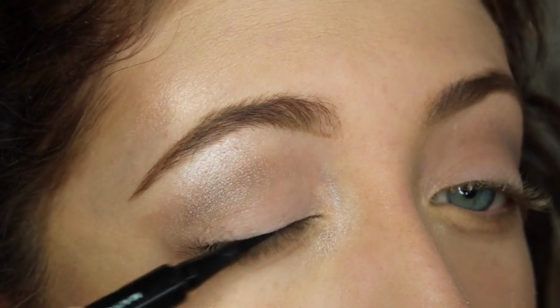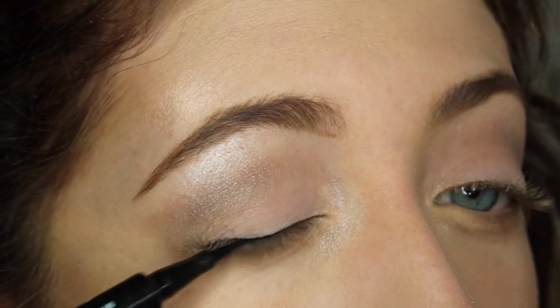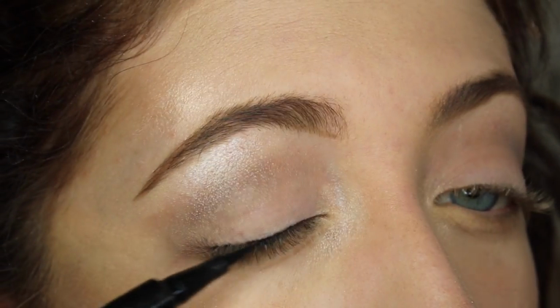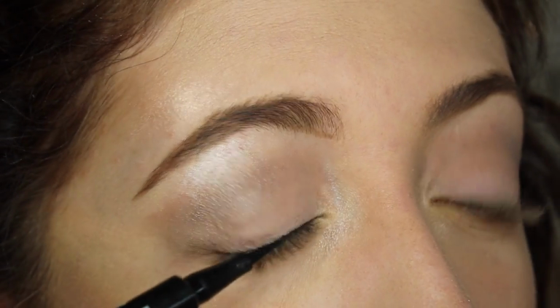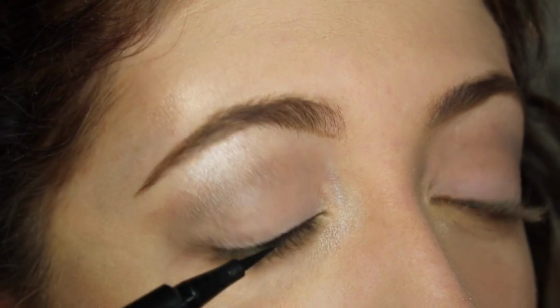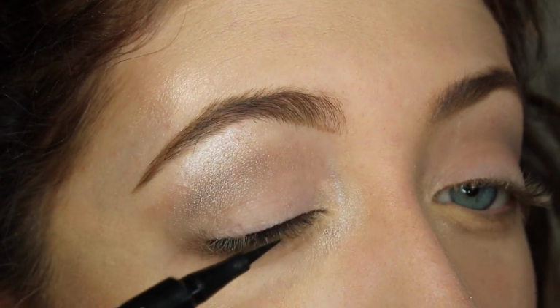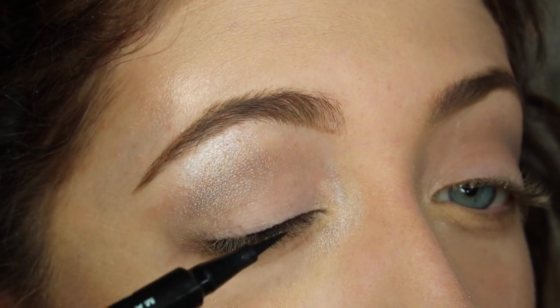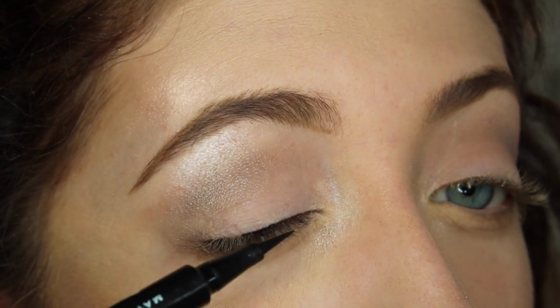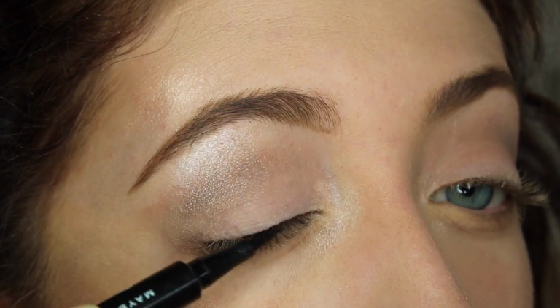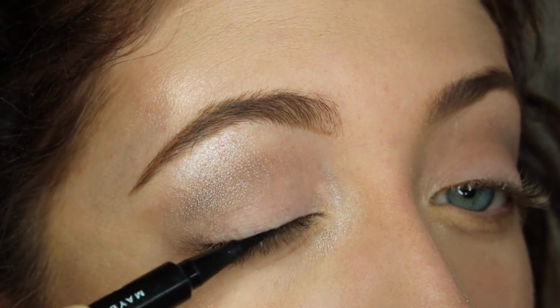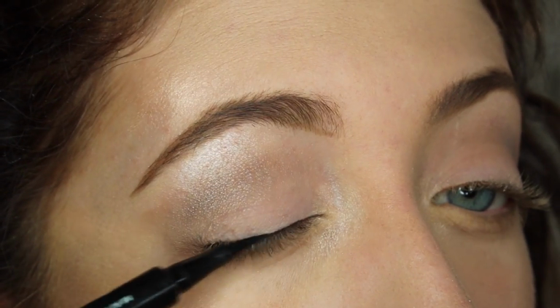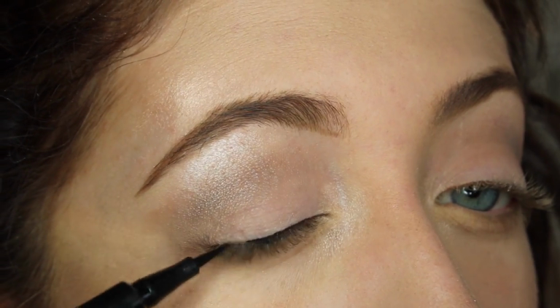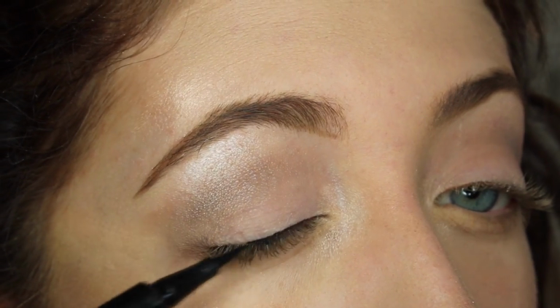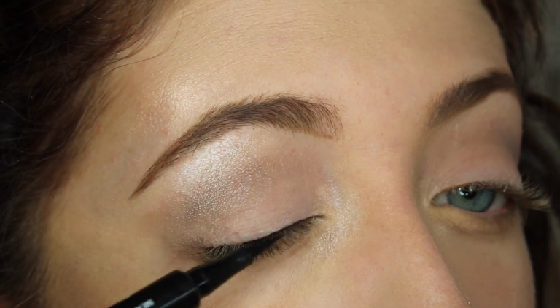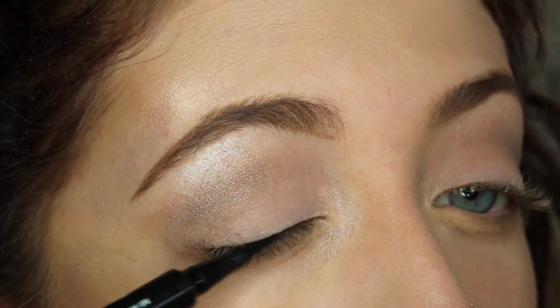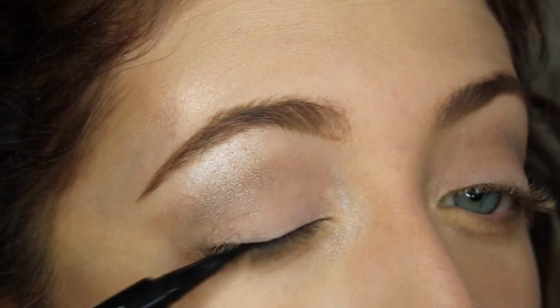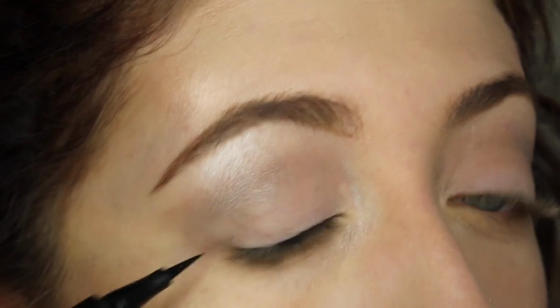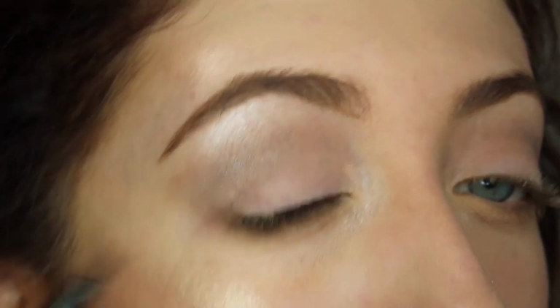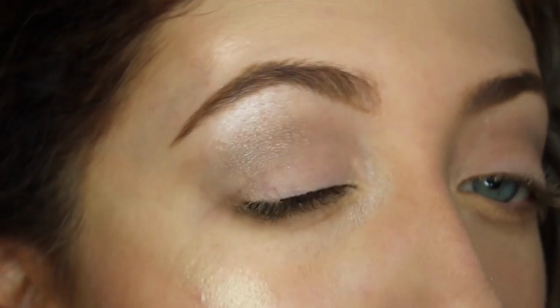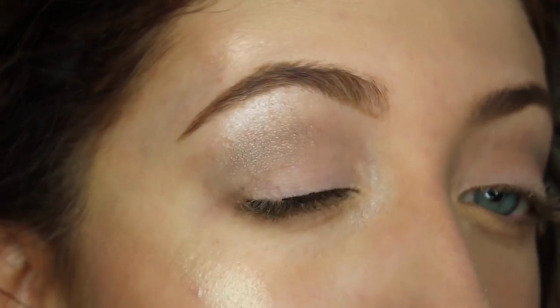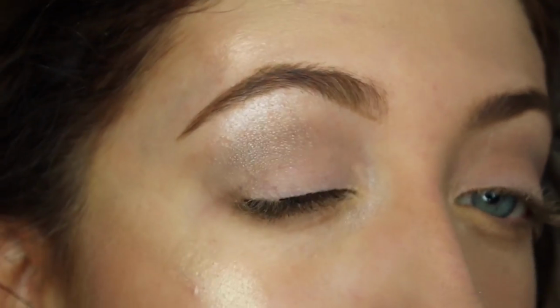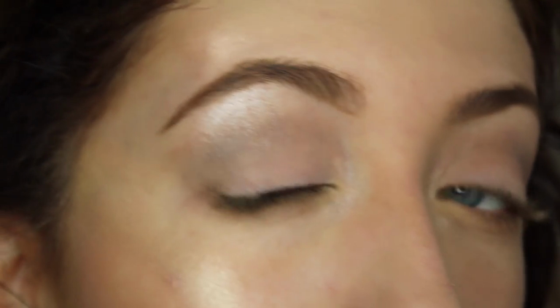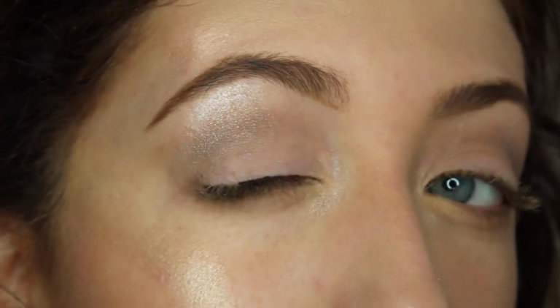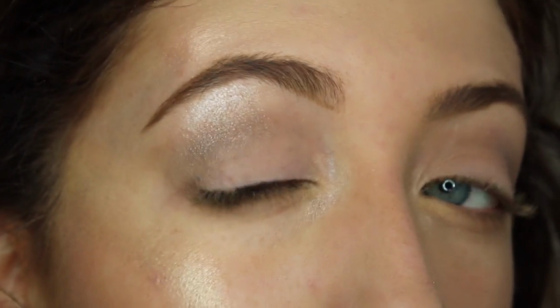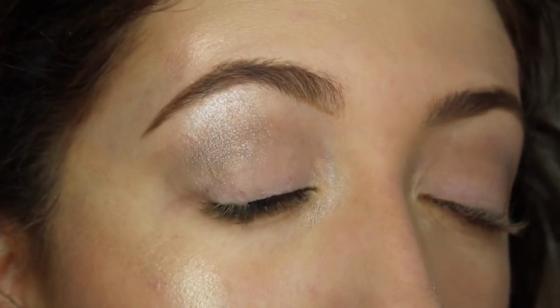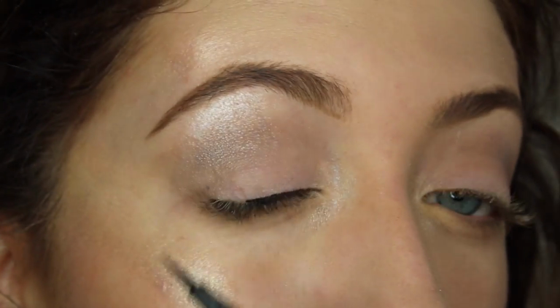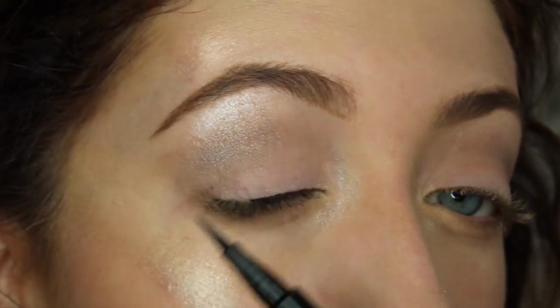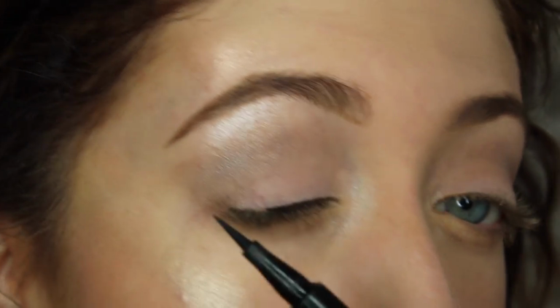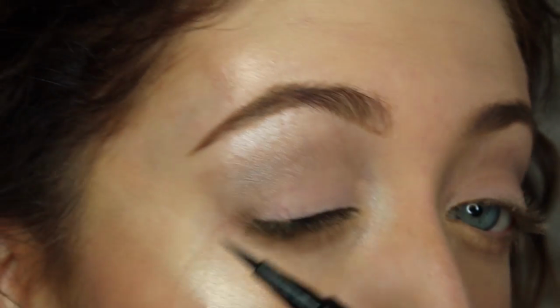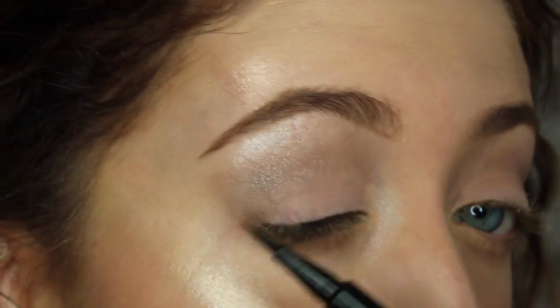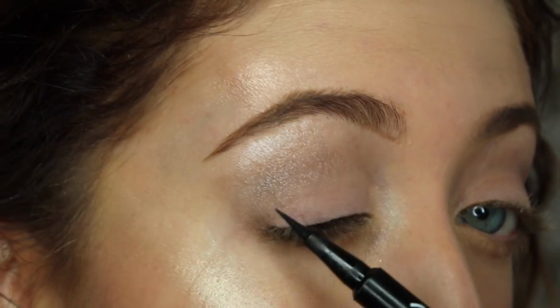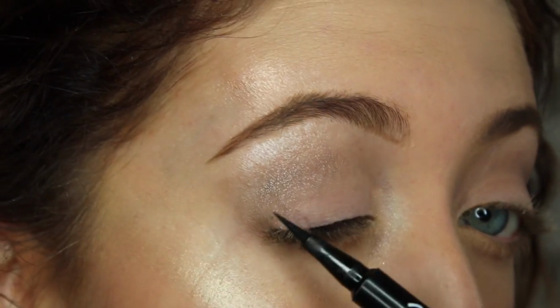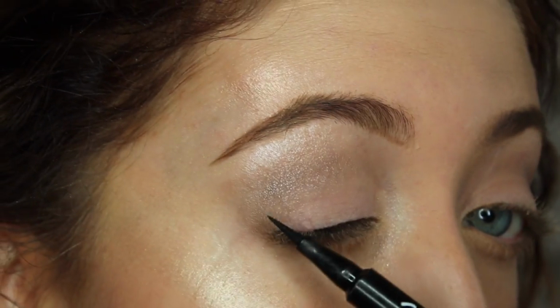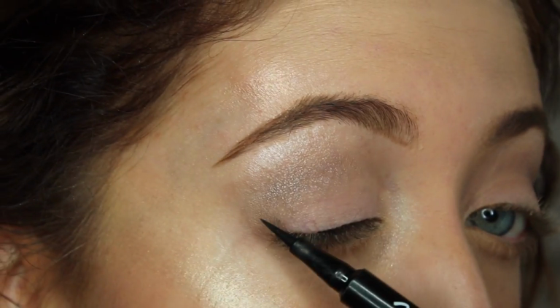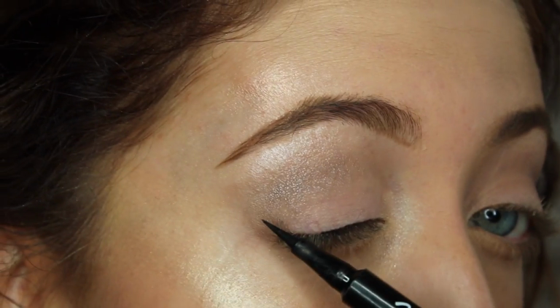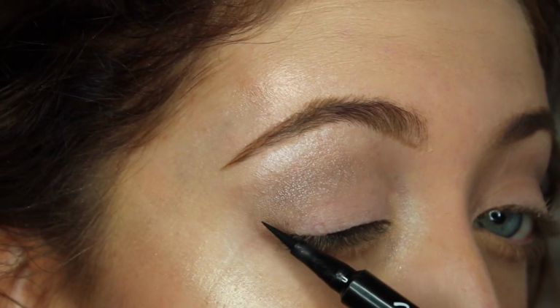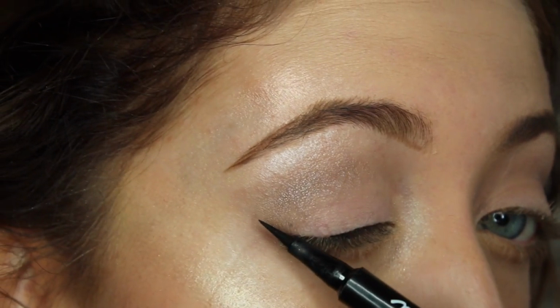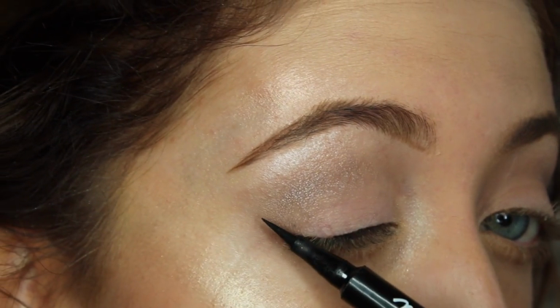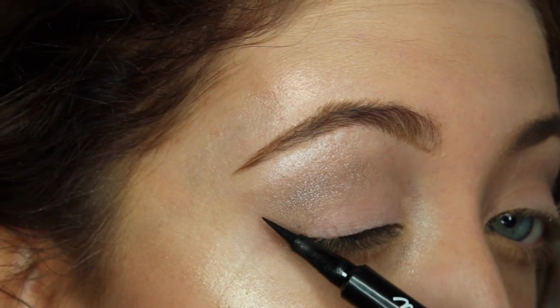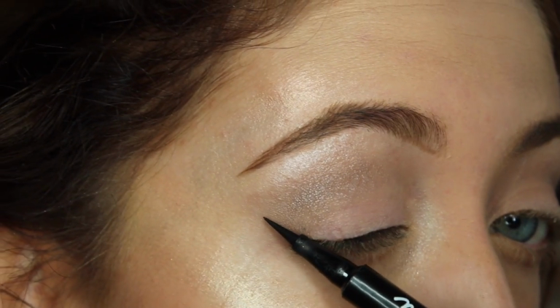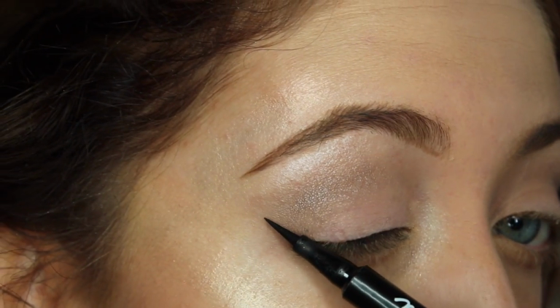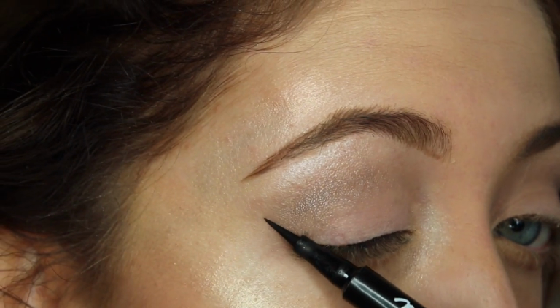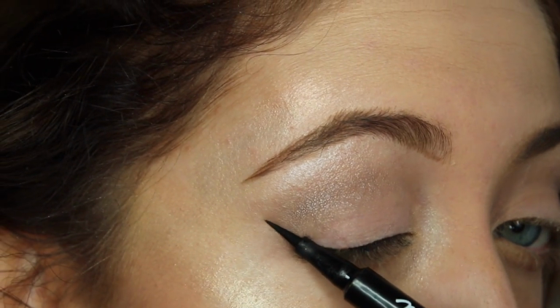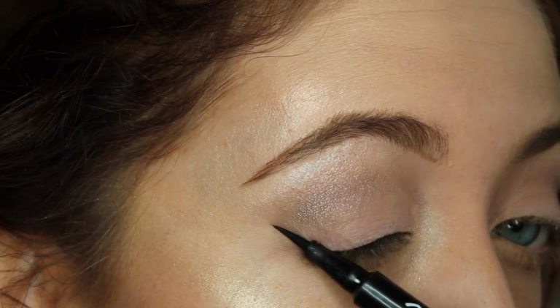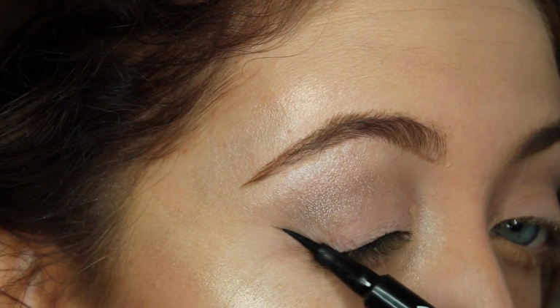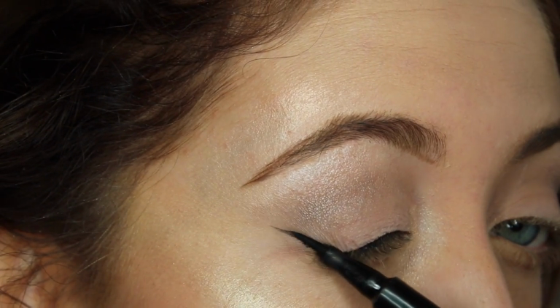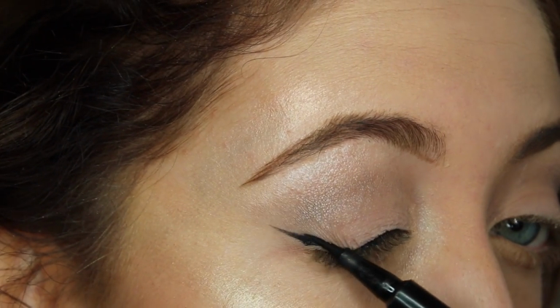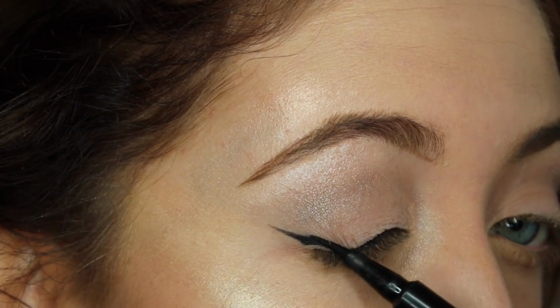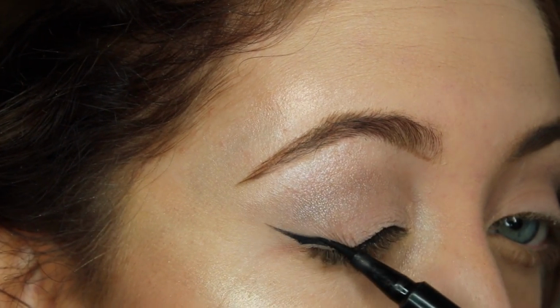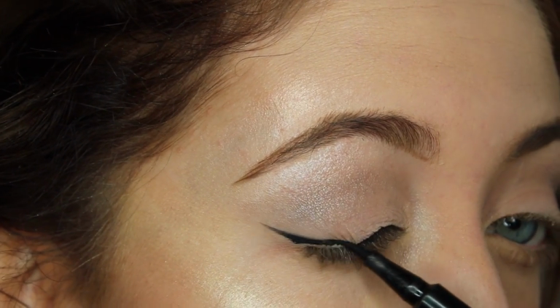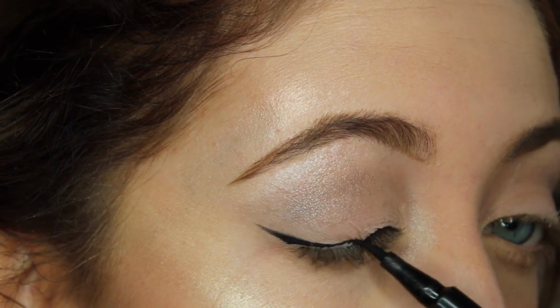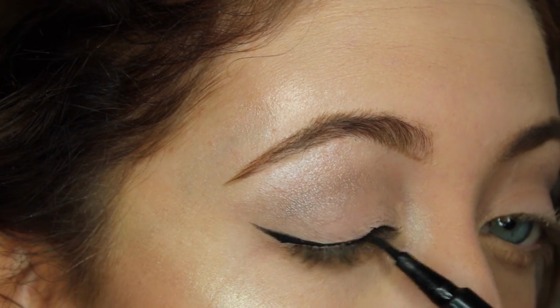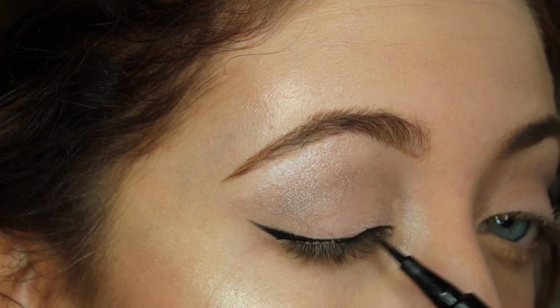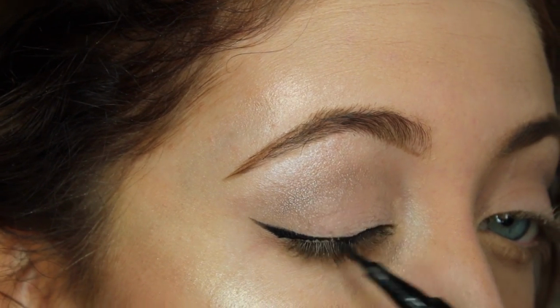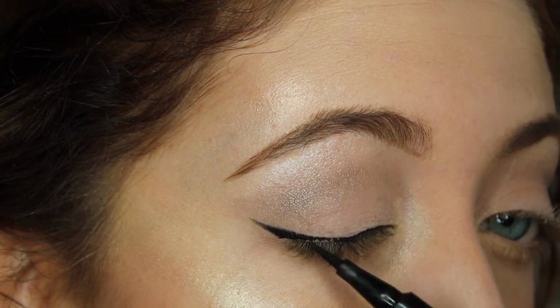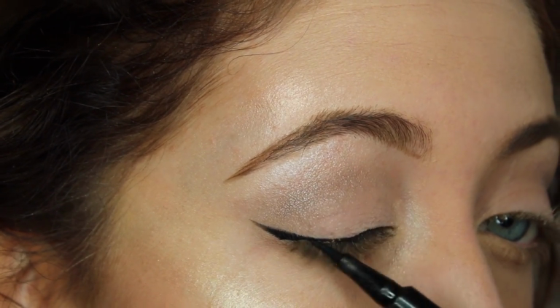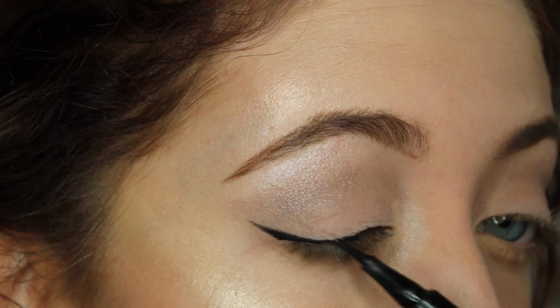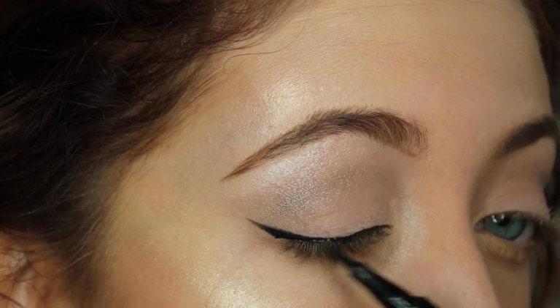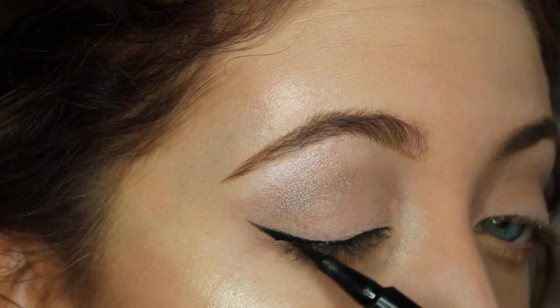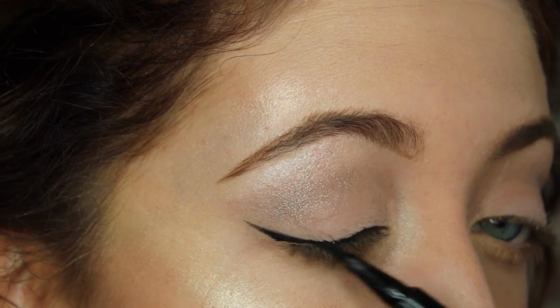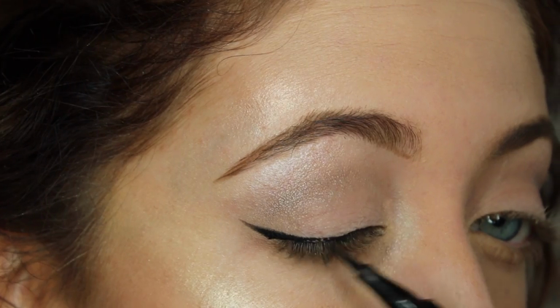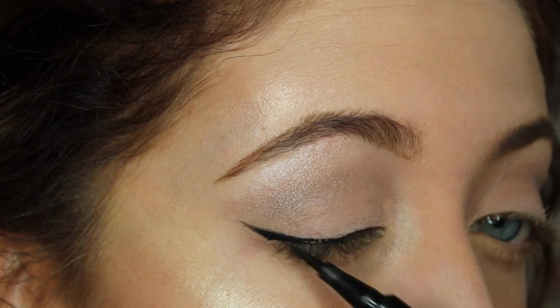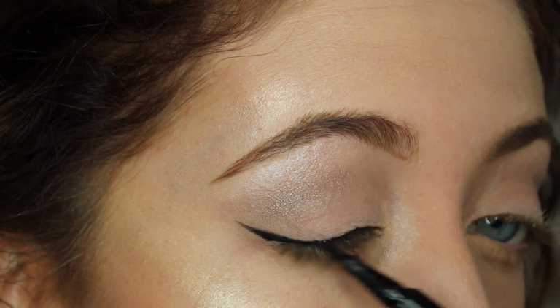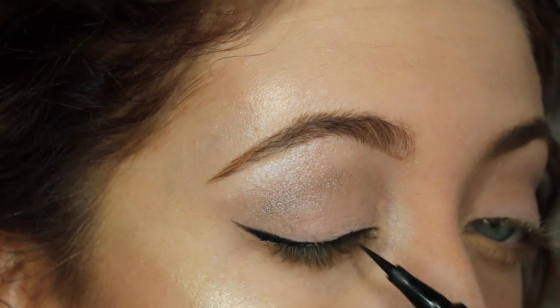I think I'm kind of addicted to eyeliner, to be honest, and here I'm using my favorite liquid eyeliner pen from L'Oreal.